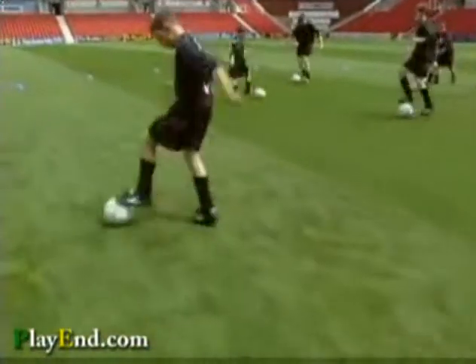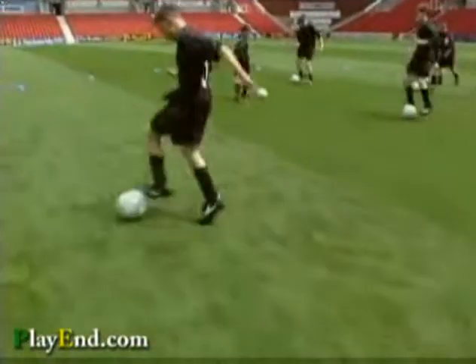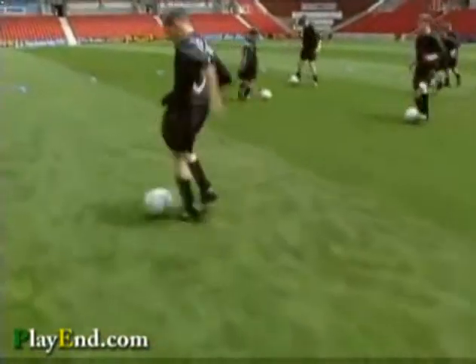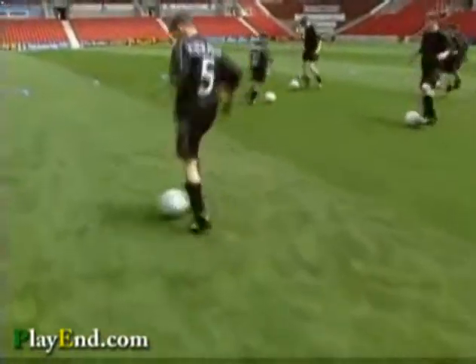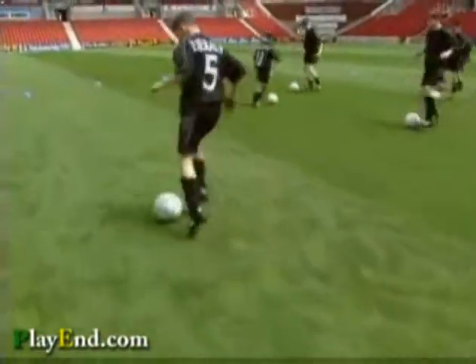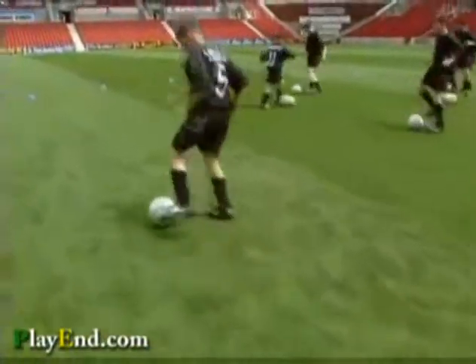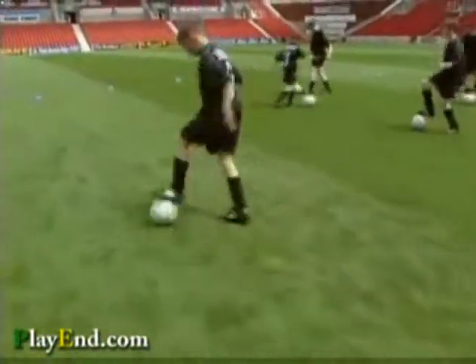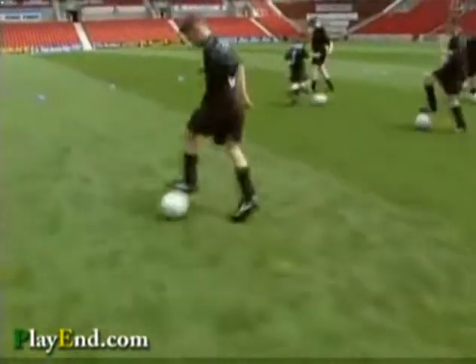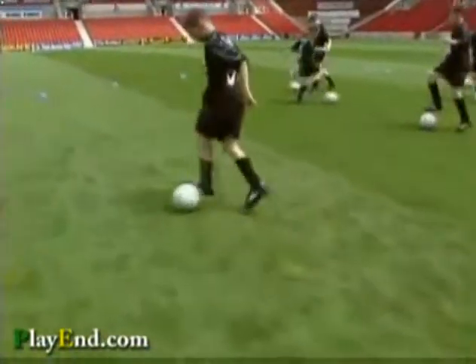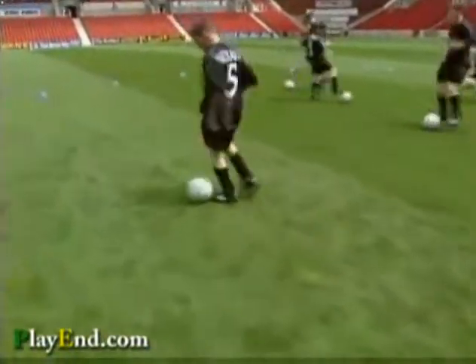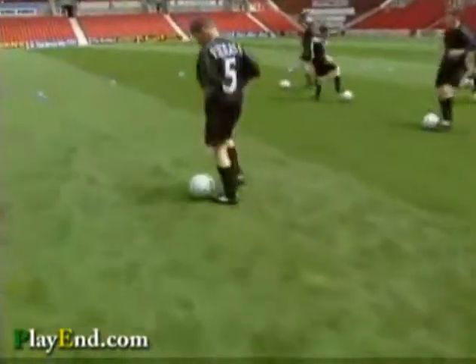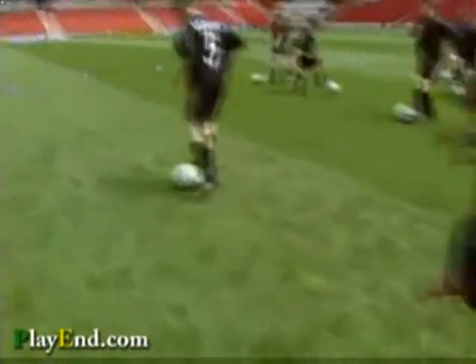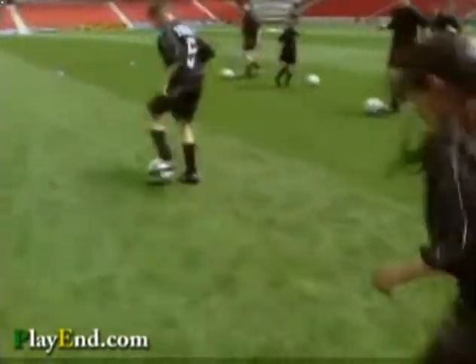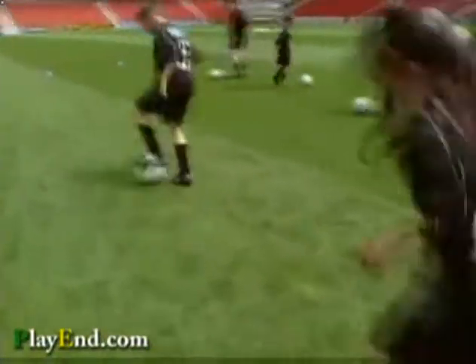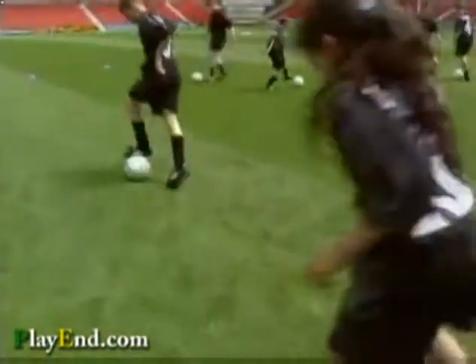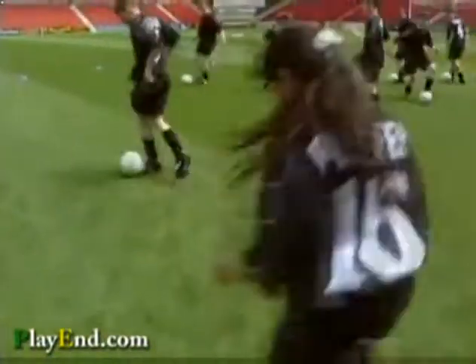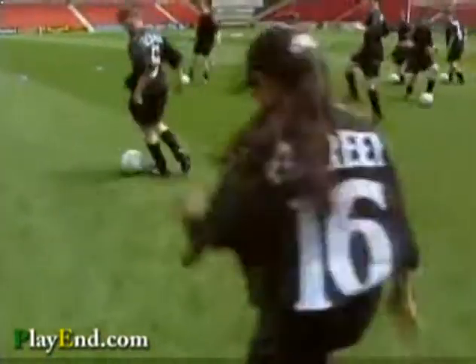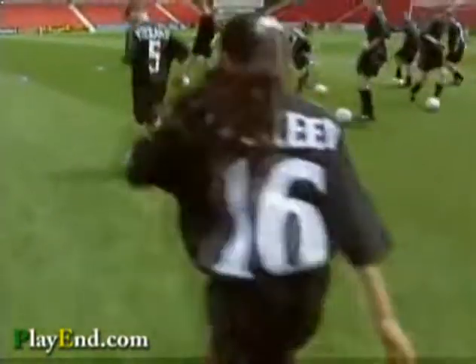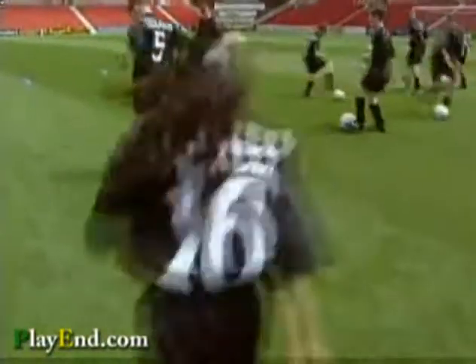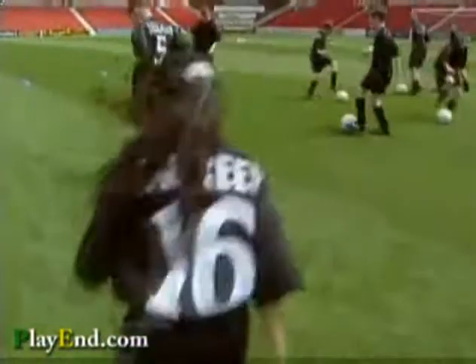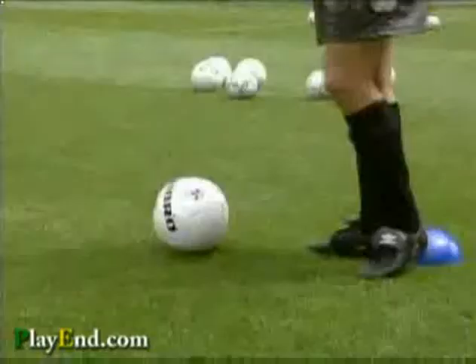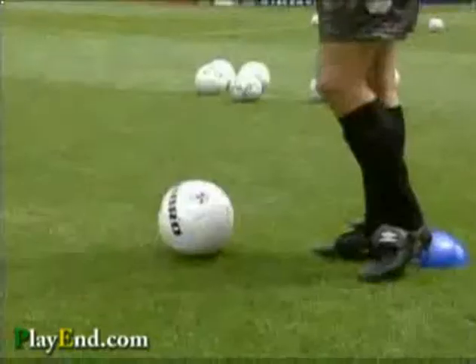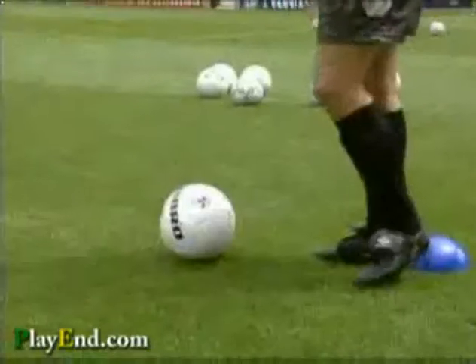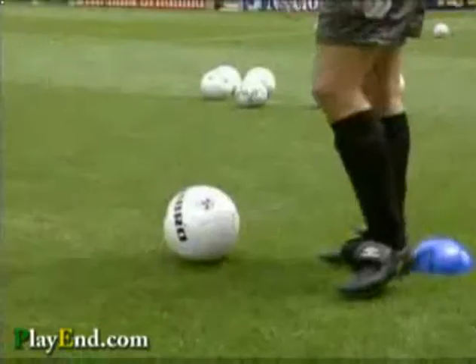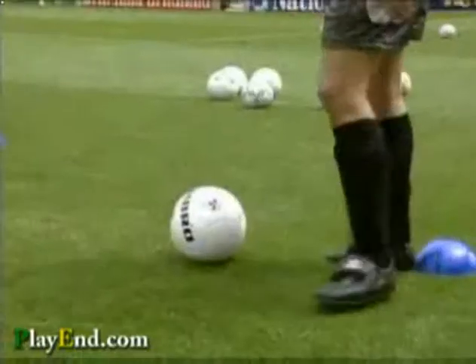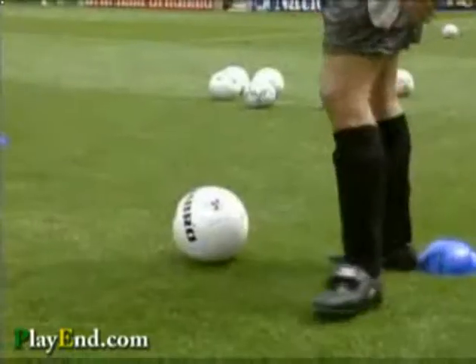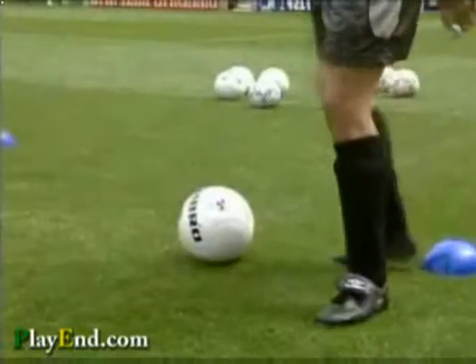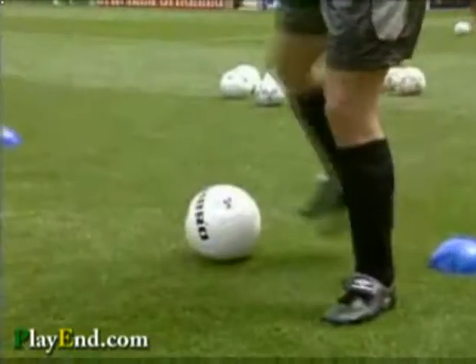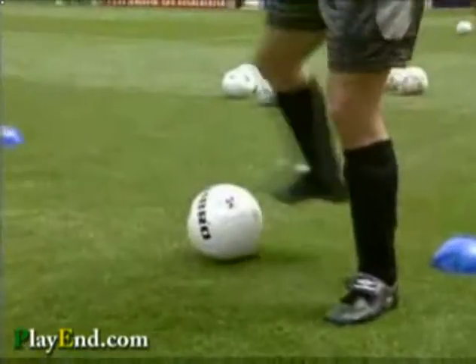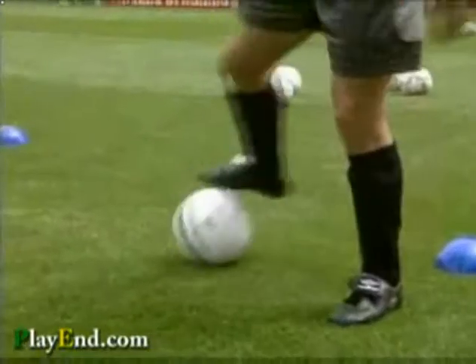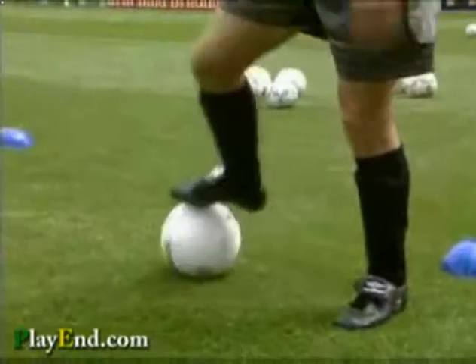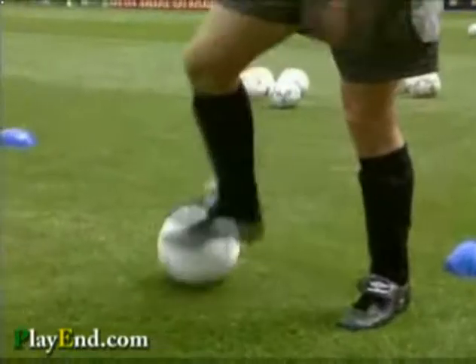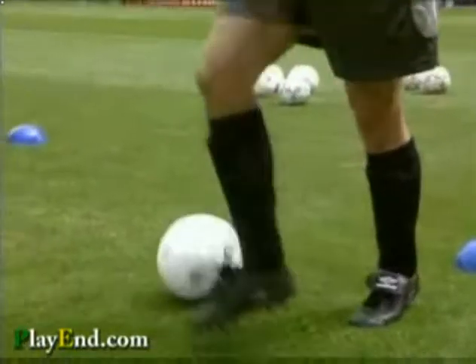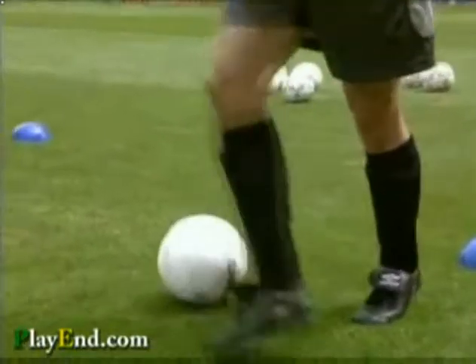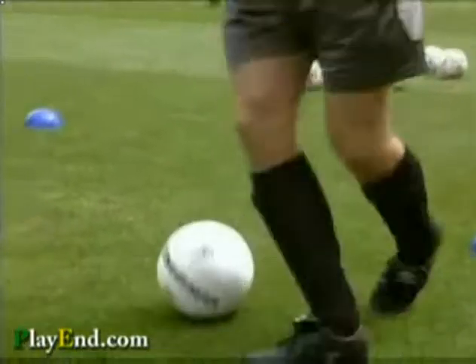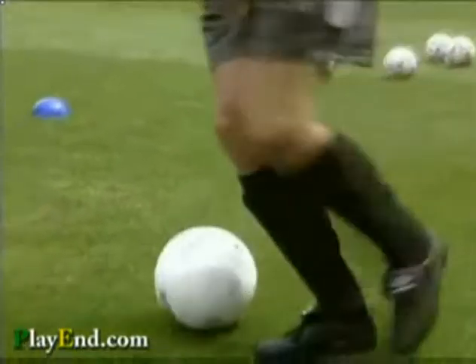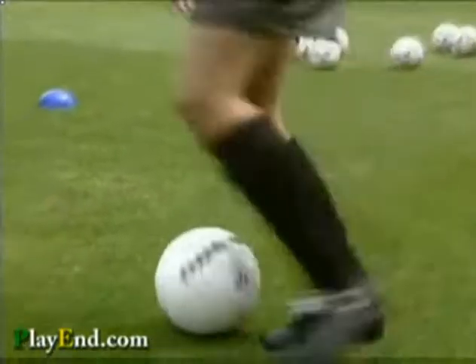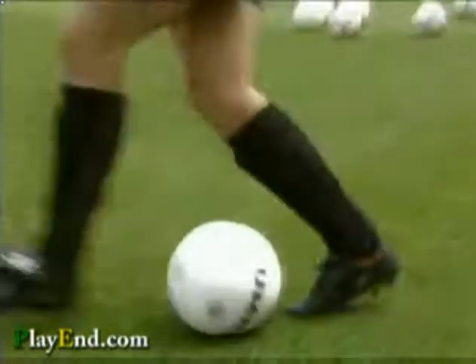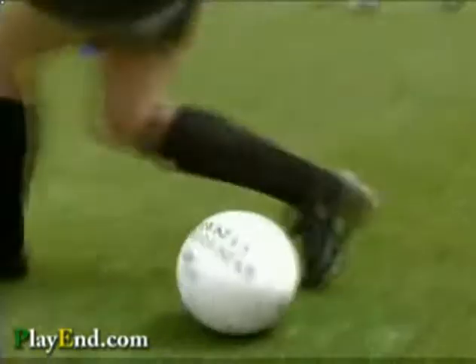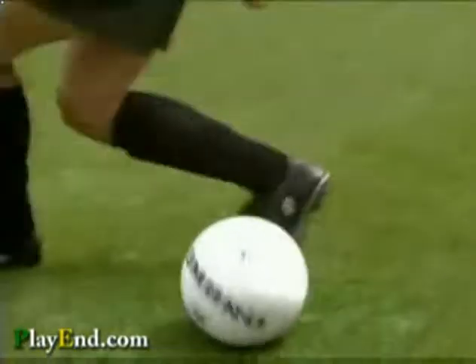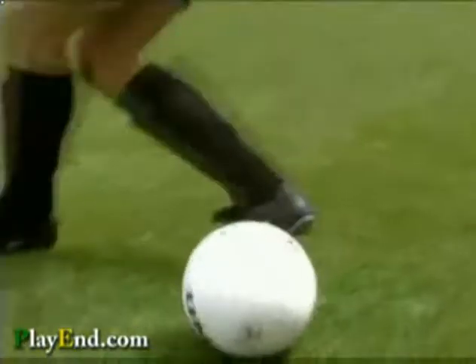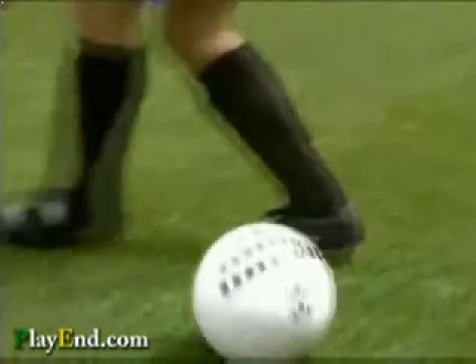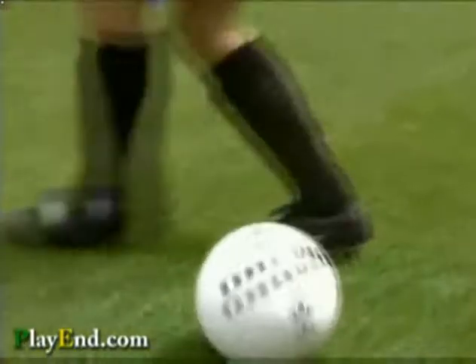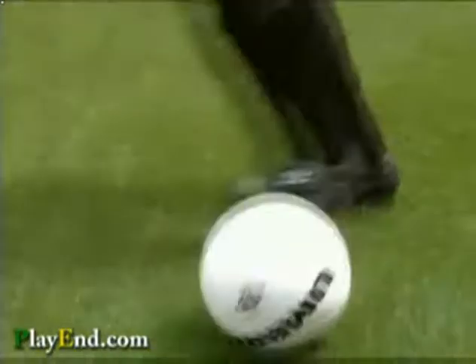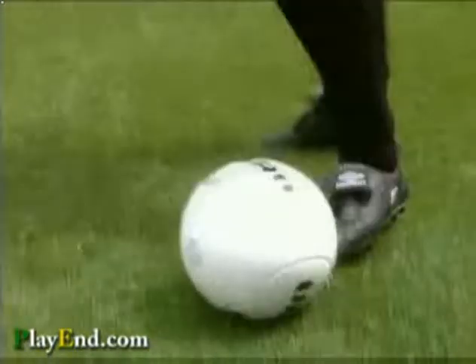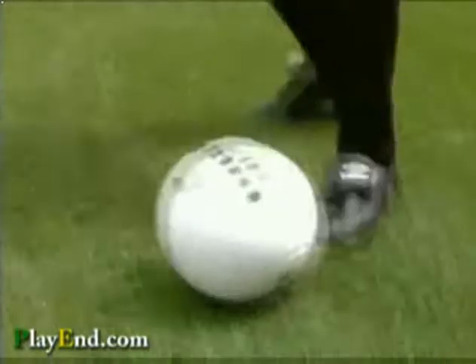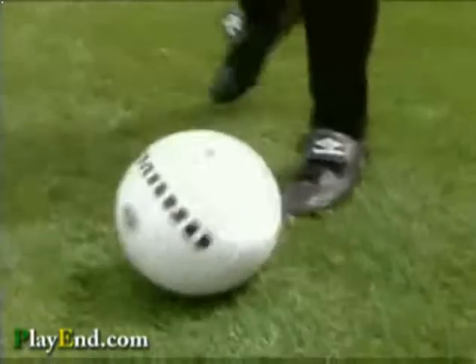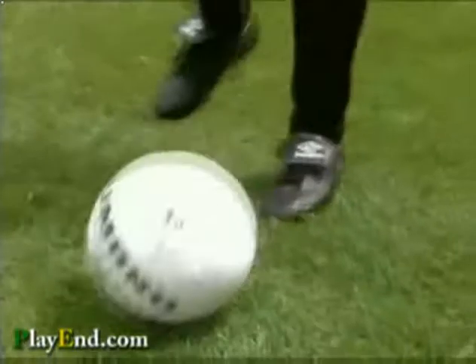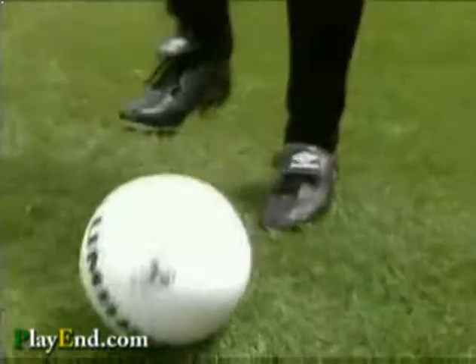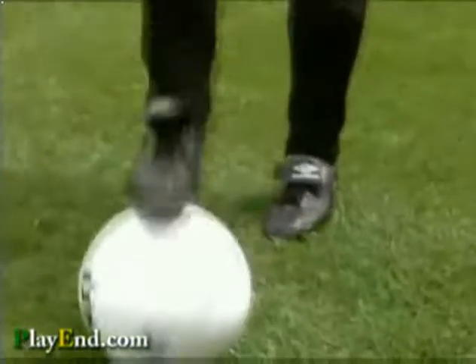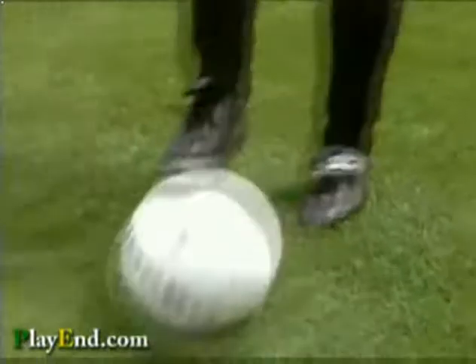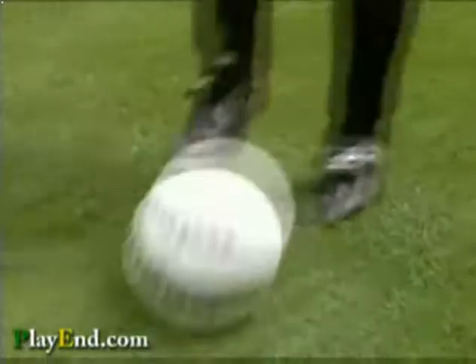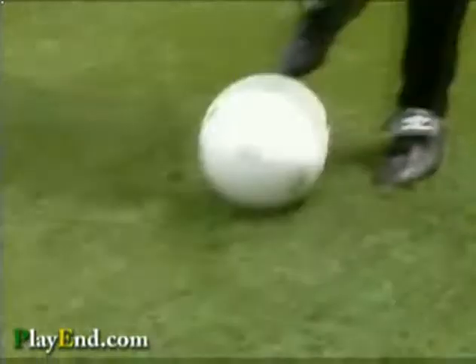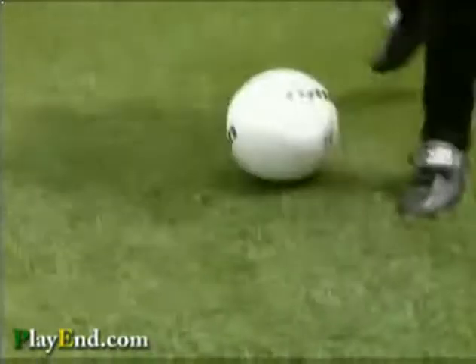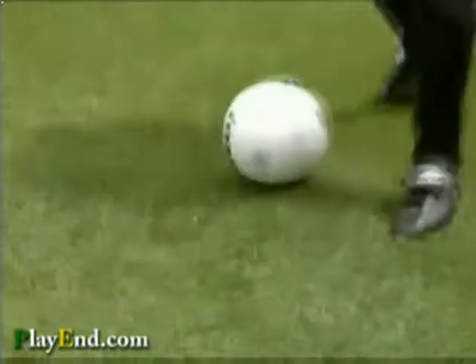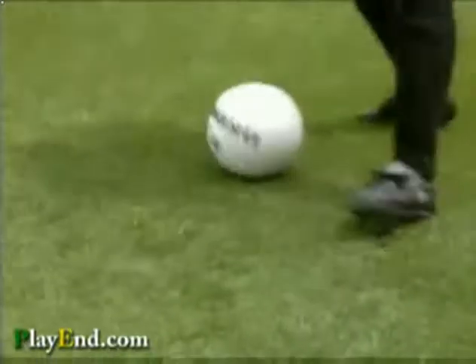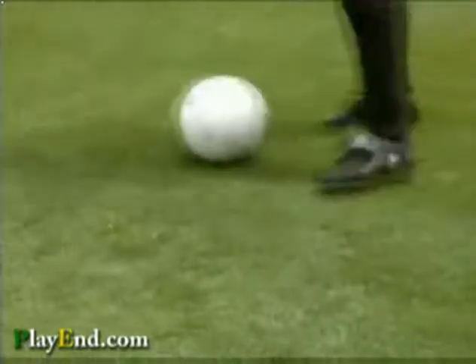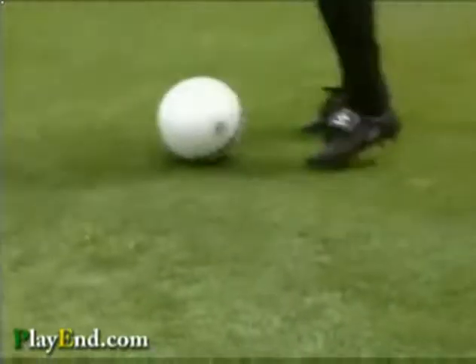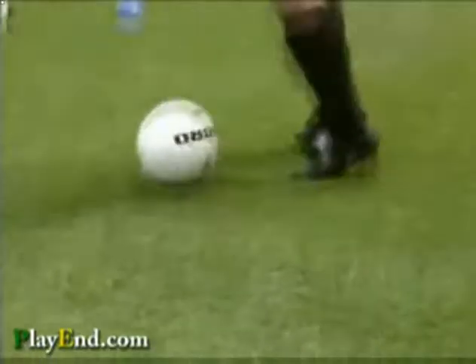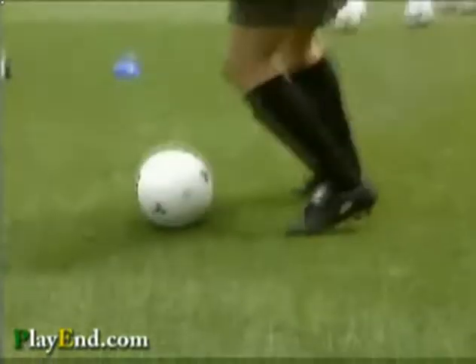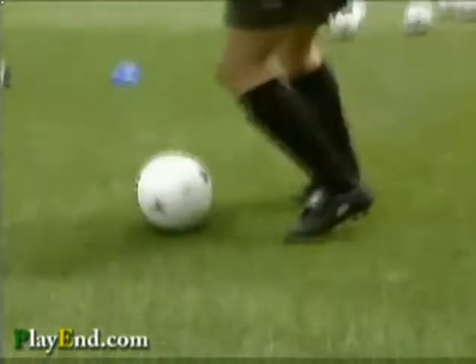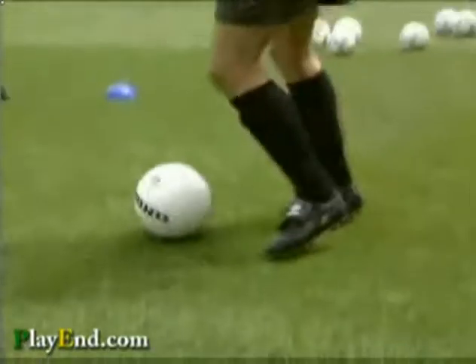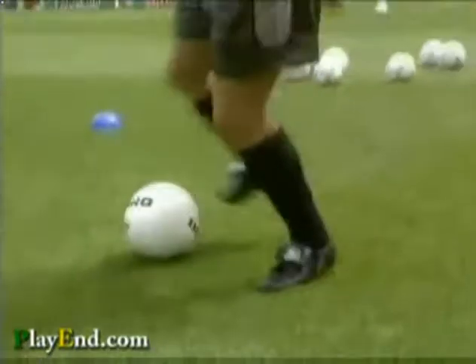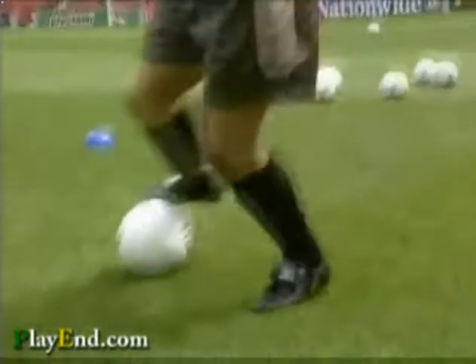The next one is the roll and then the step over. So you roll it with one leg, step over it with the other, and then bring it back and do it again.